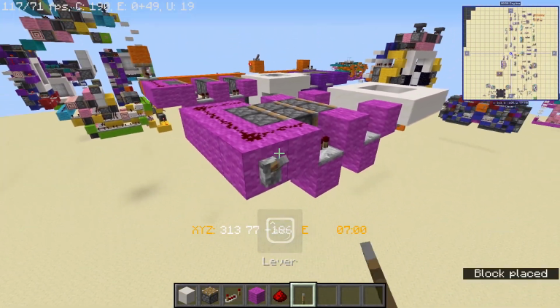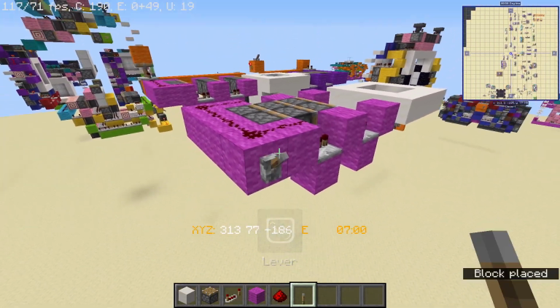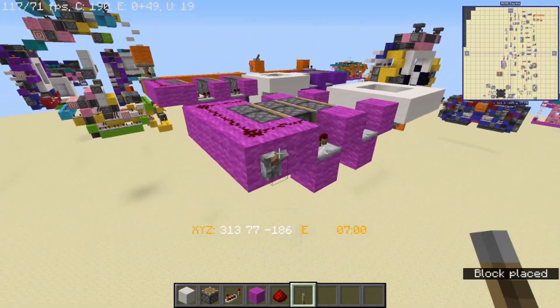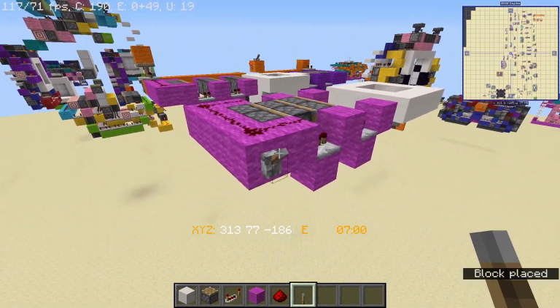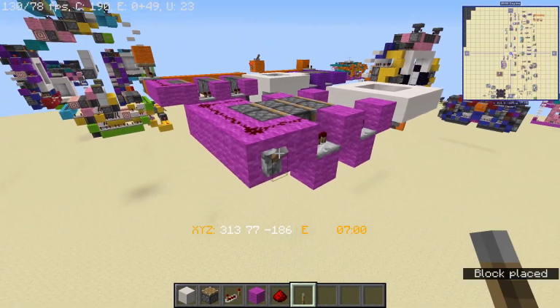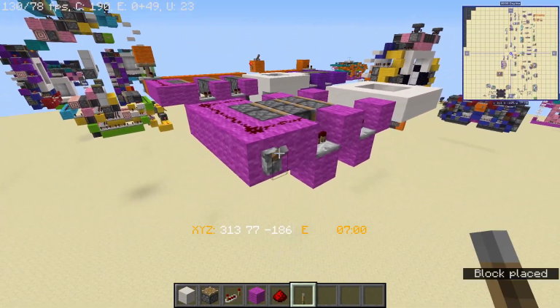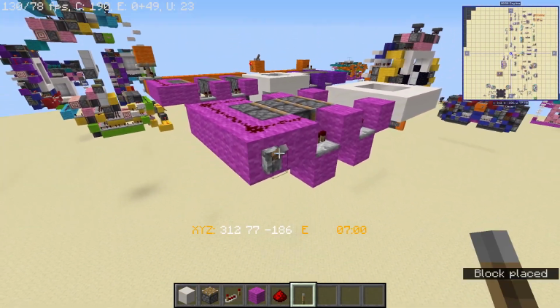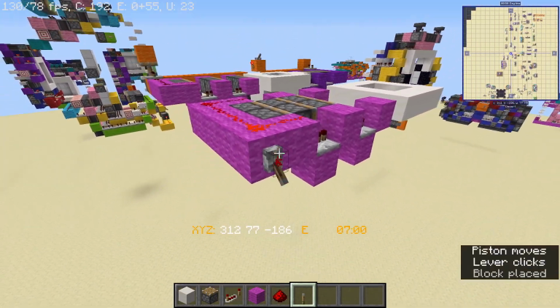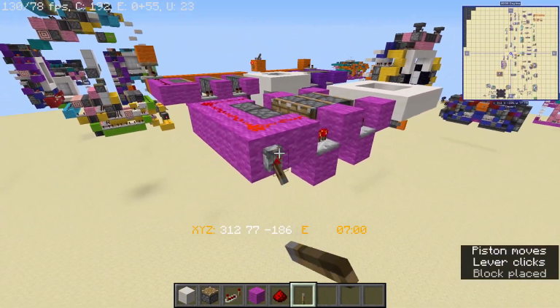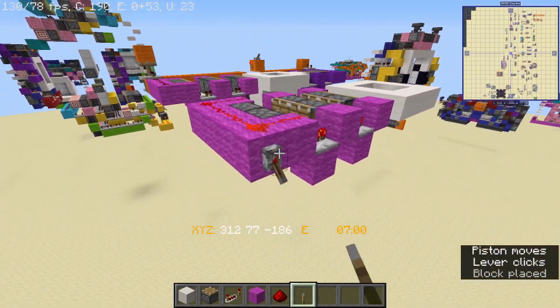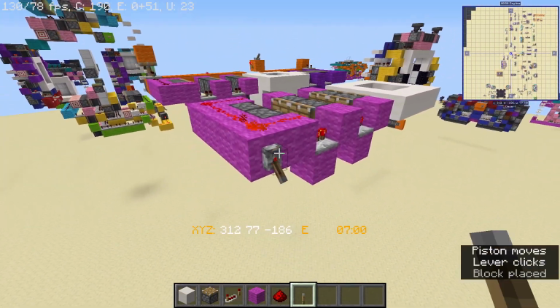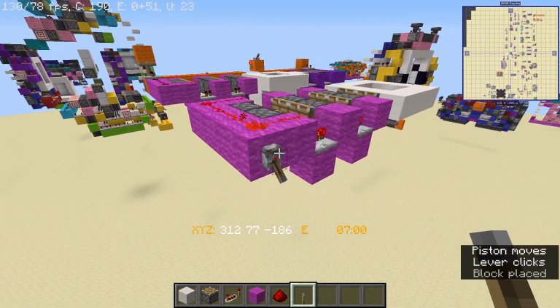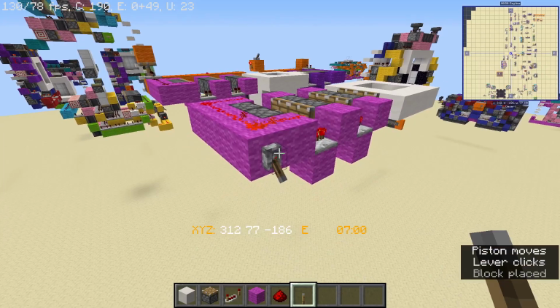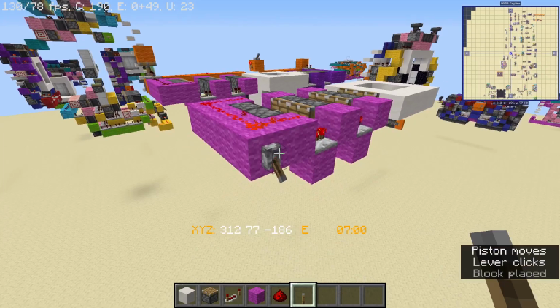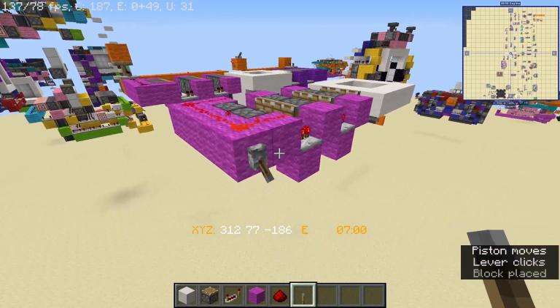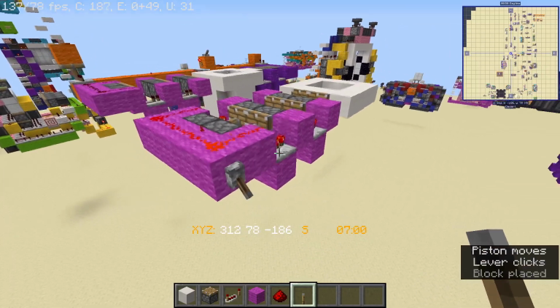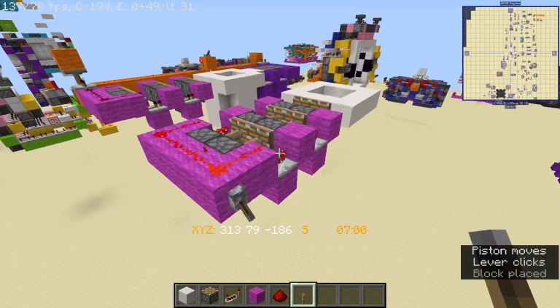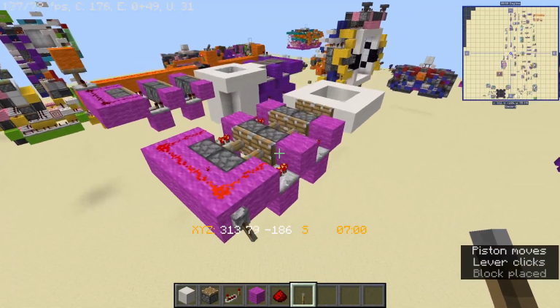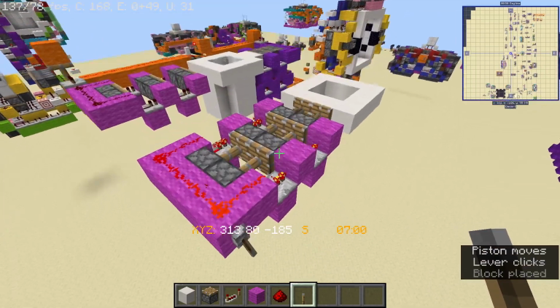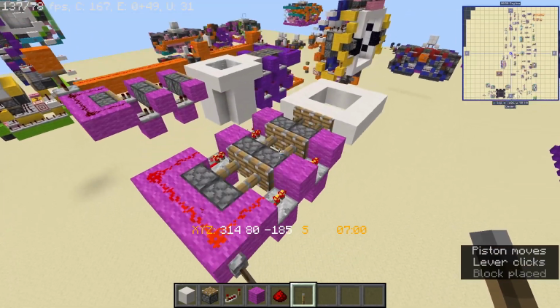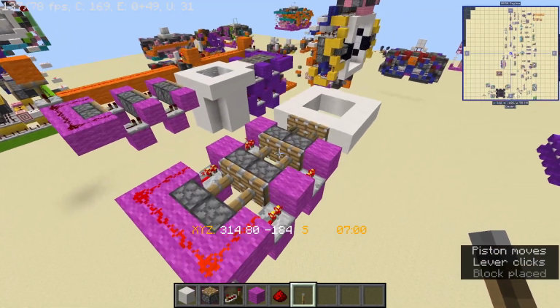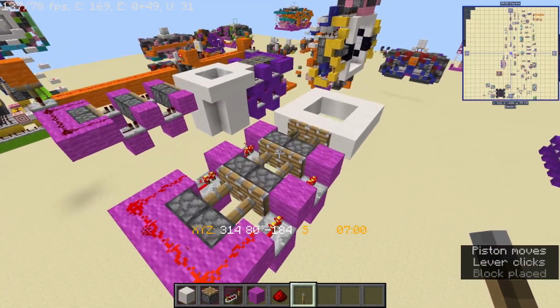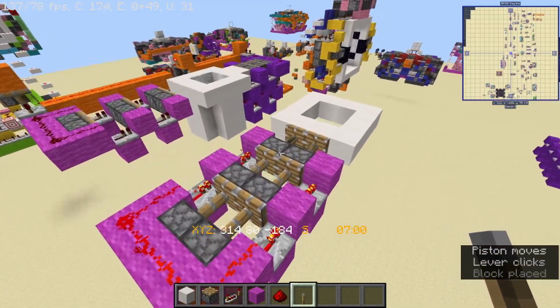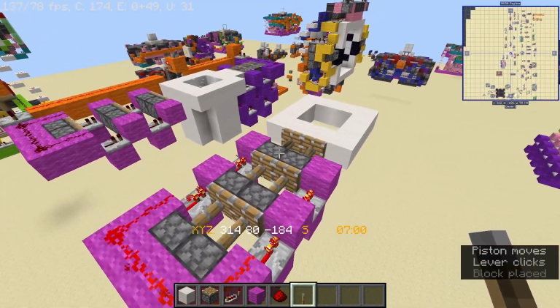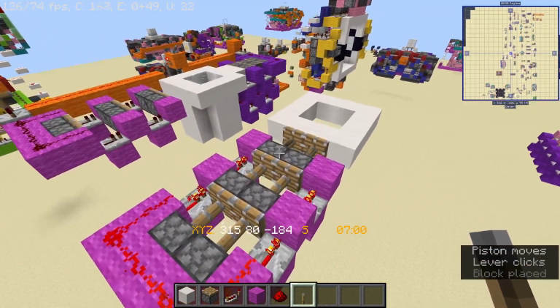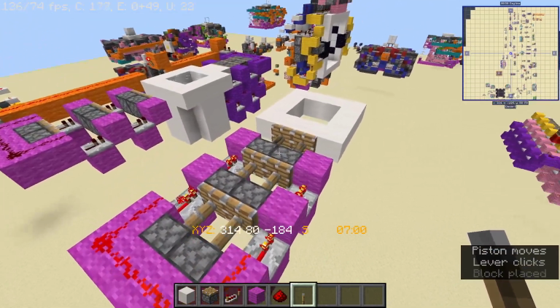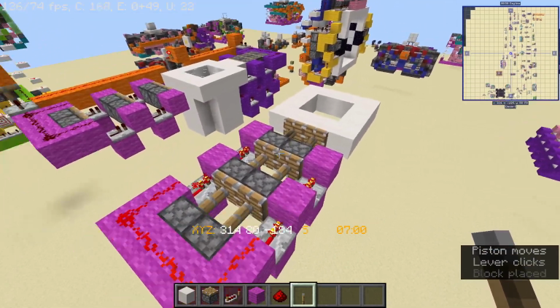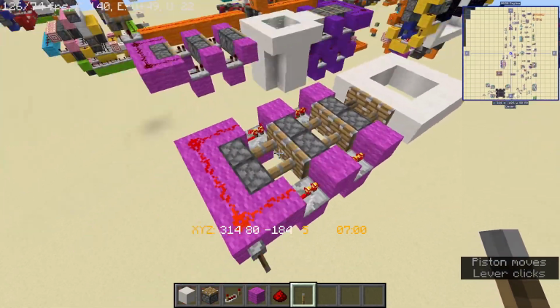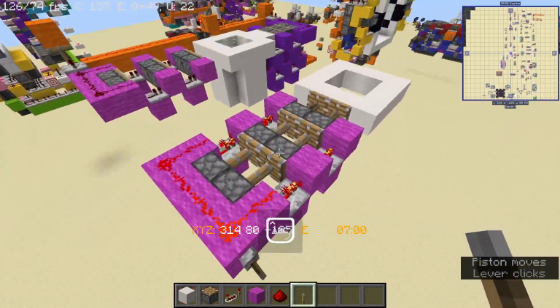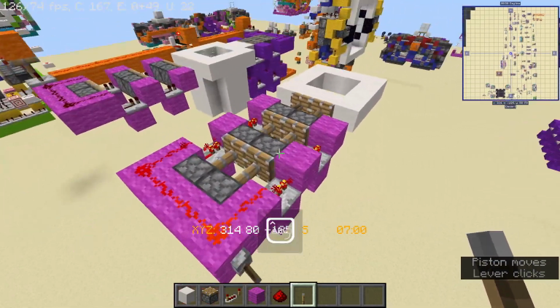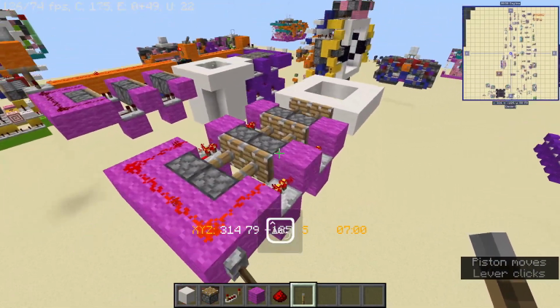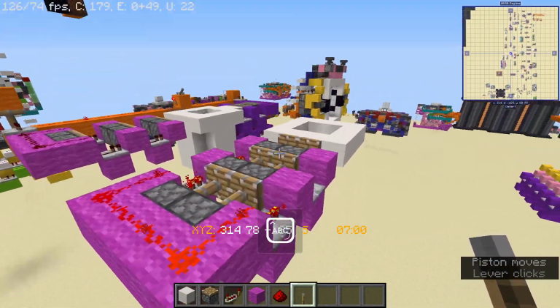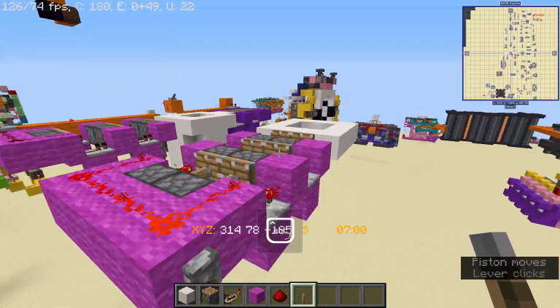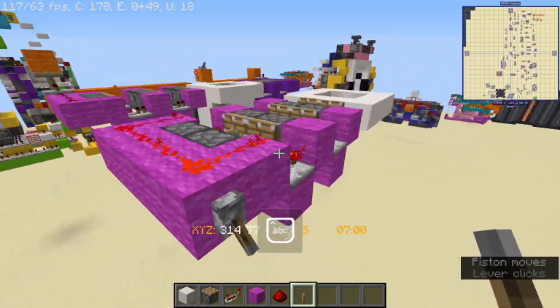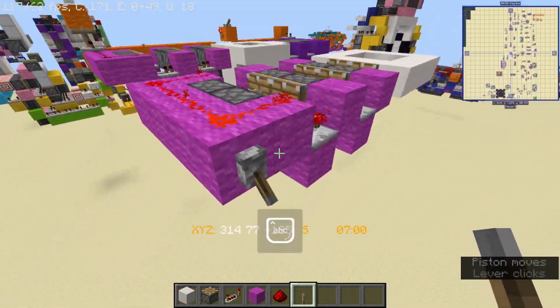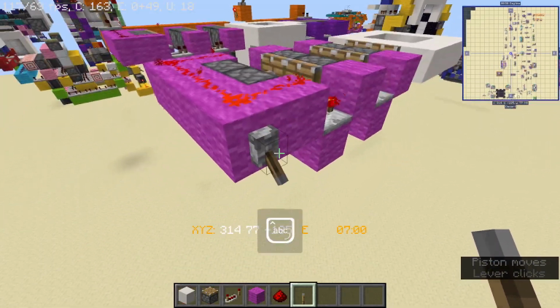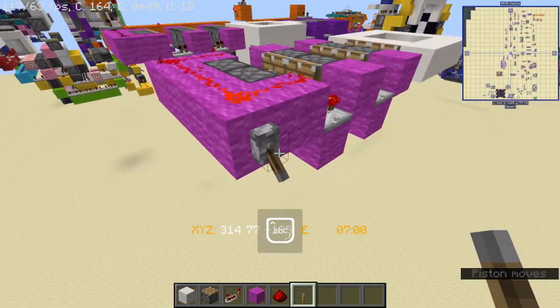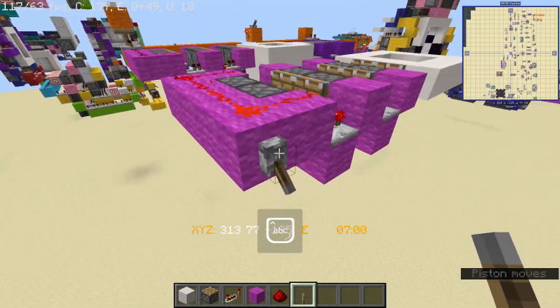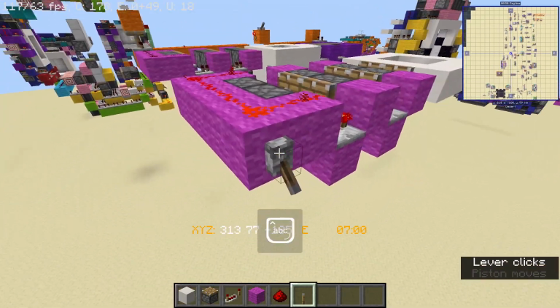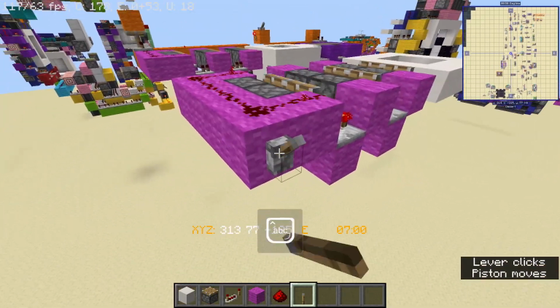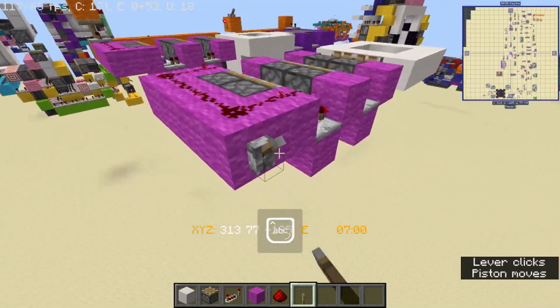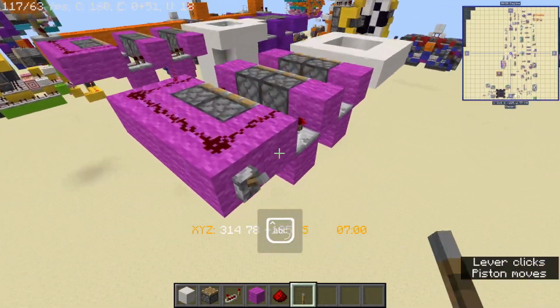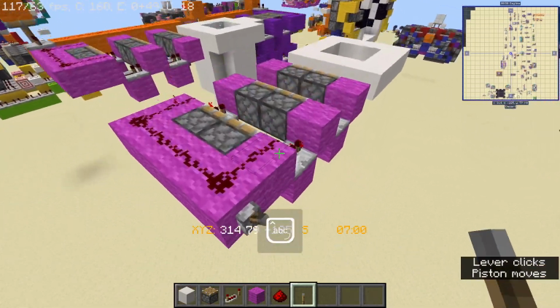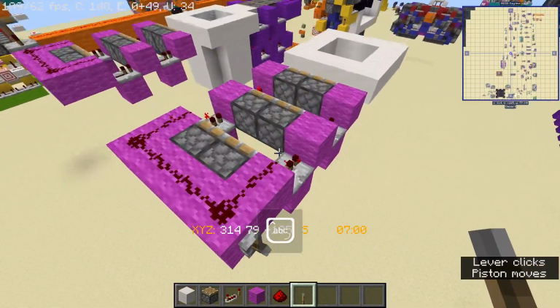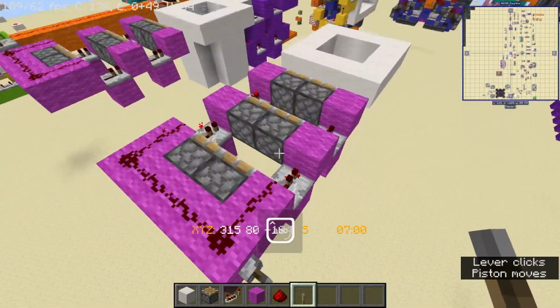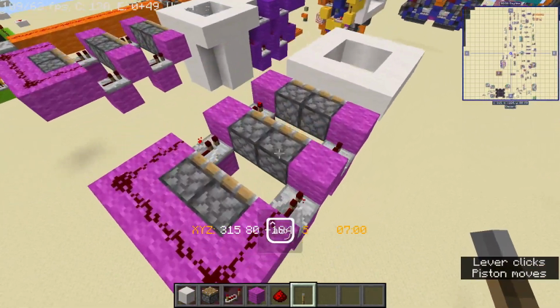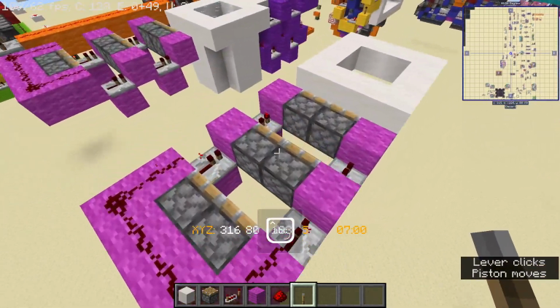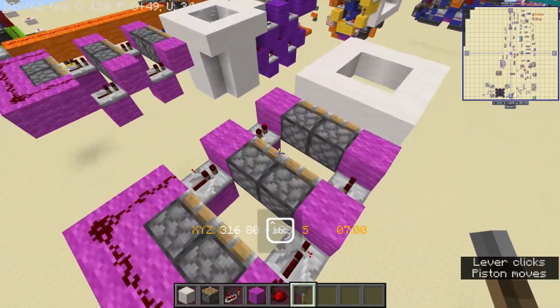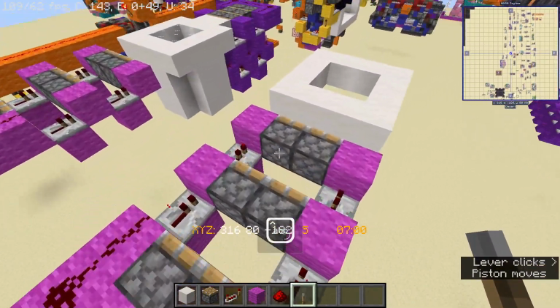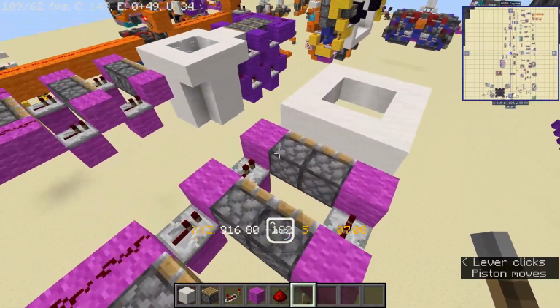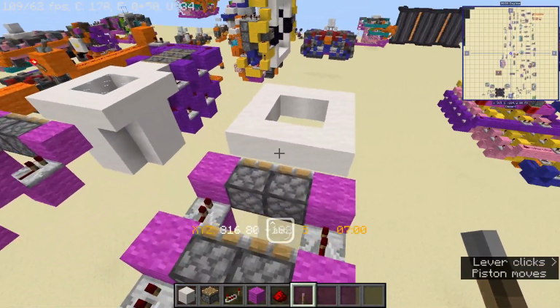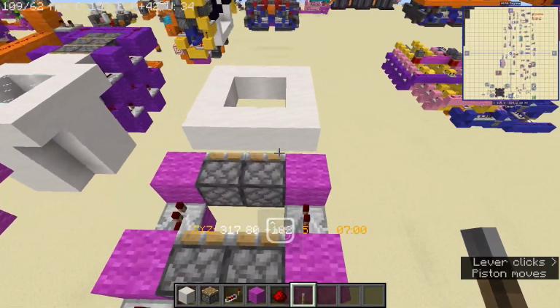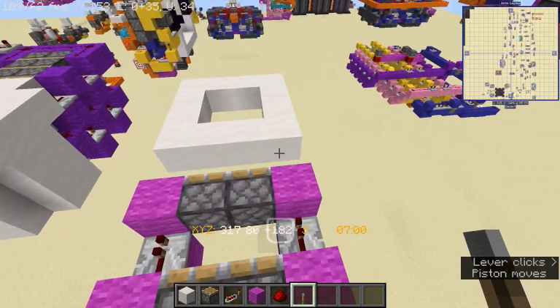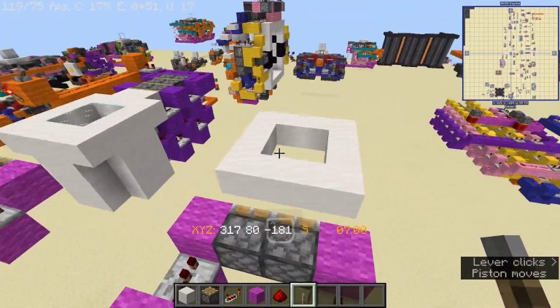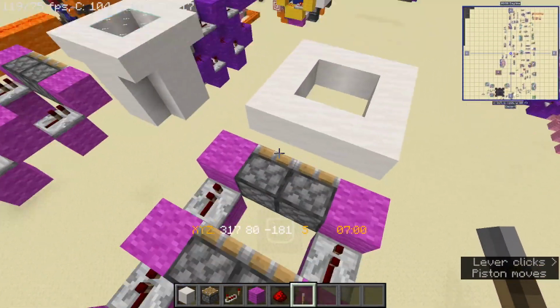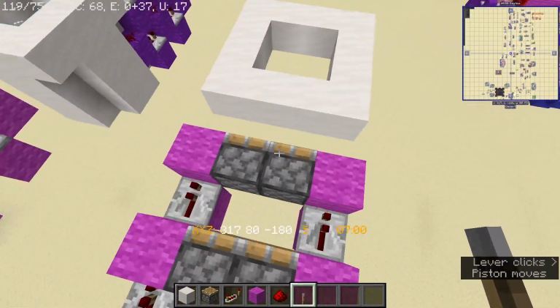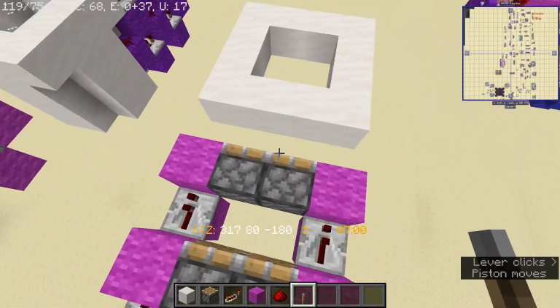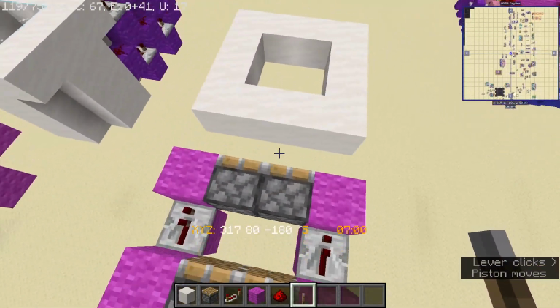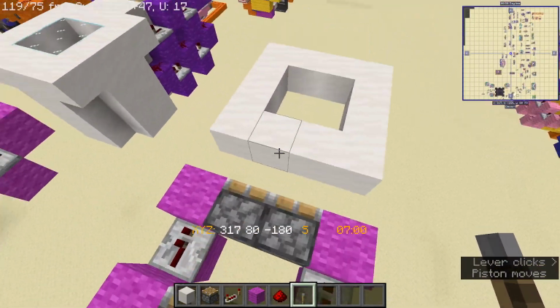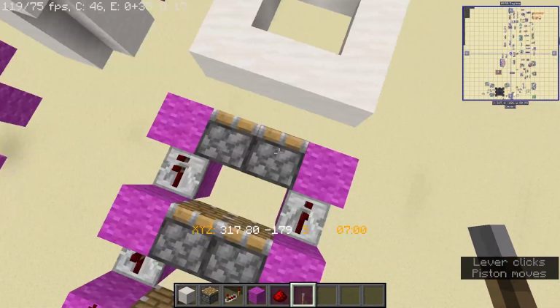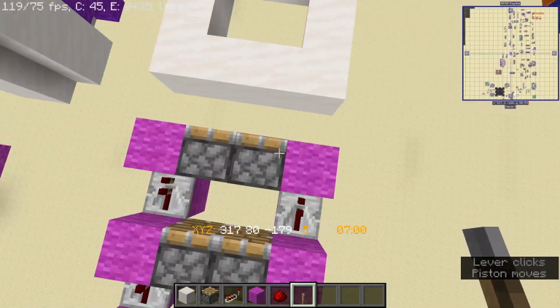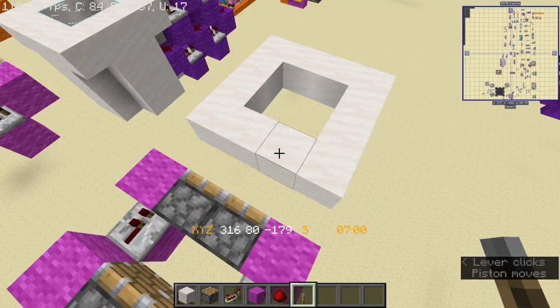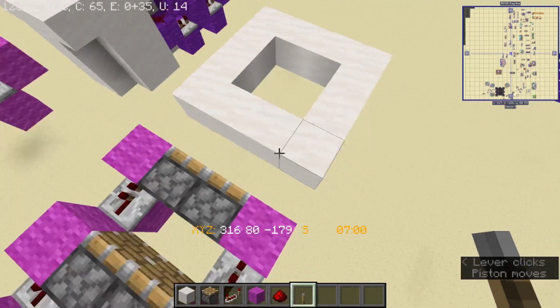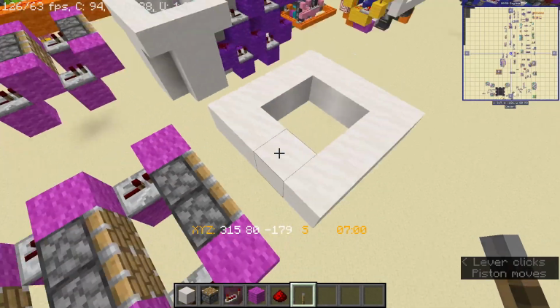Just to test things out, just need to power this — you should get your 3 piston extenders, which are going to make the closing mechanism for our door.